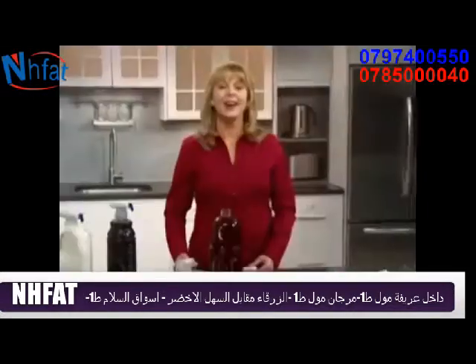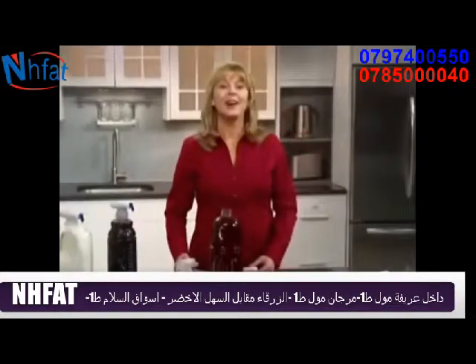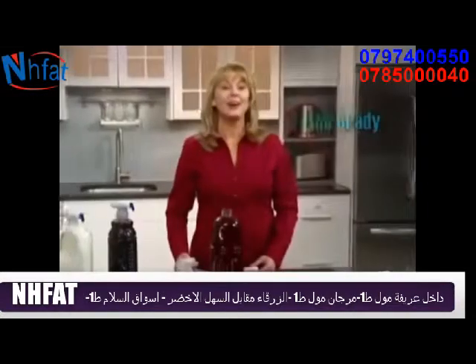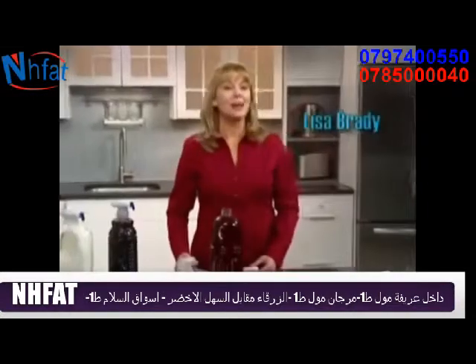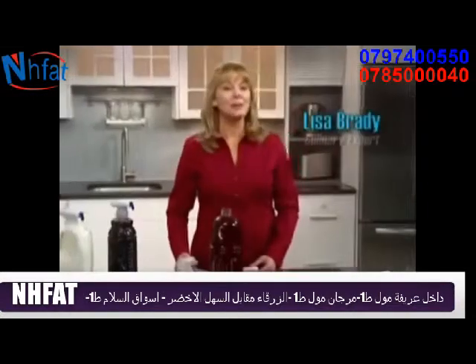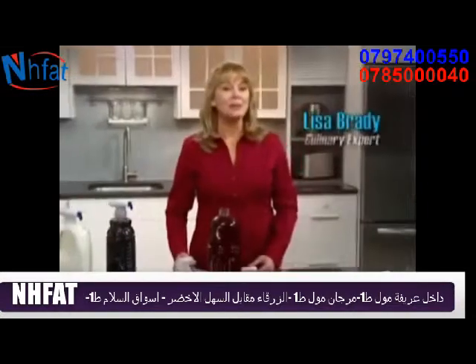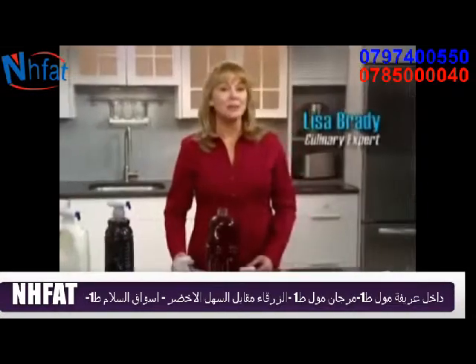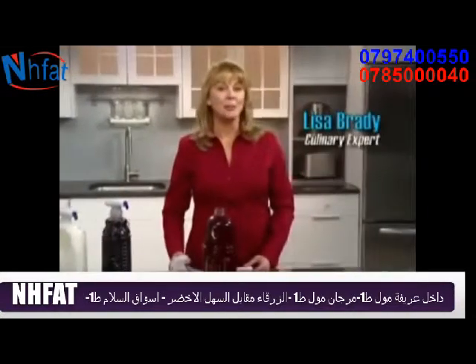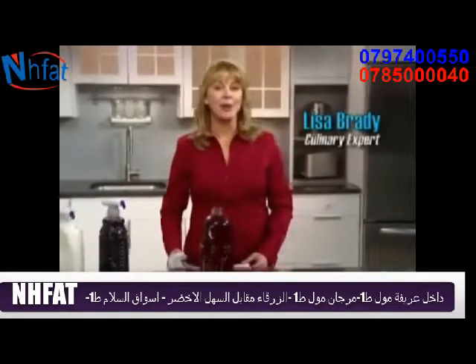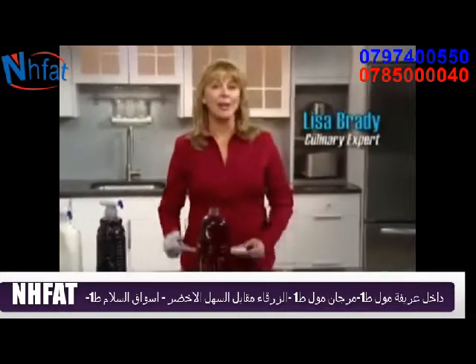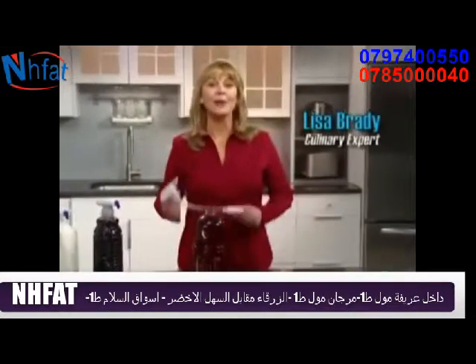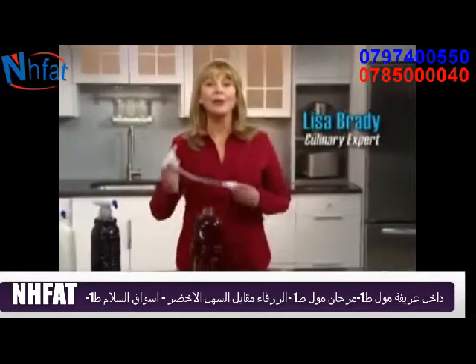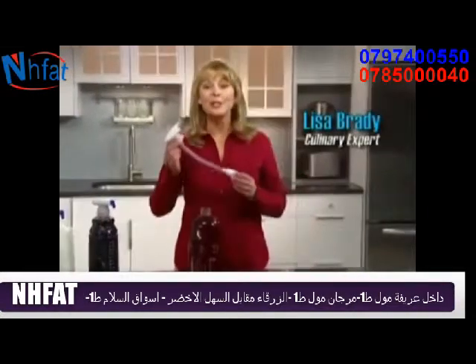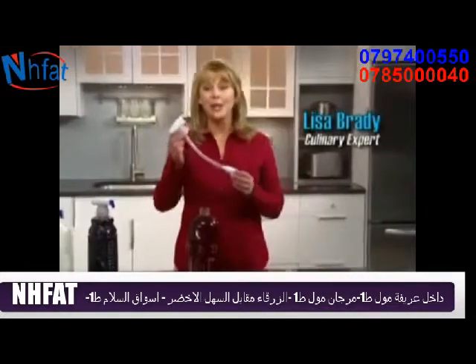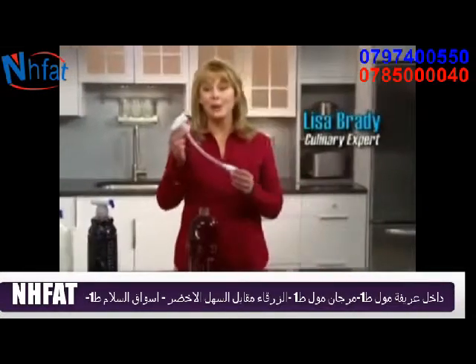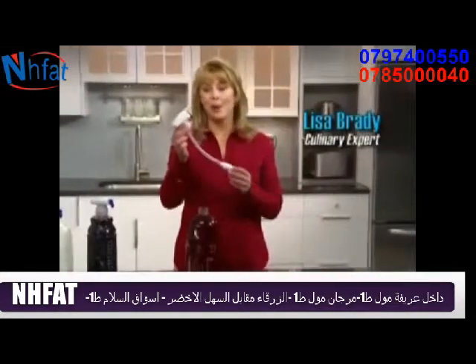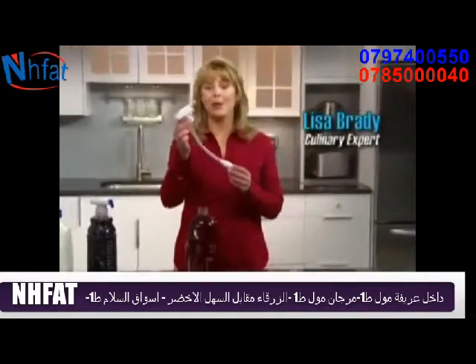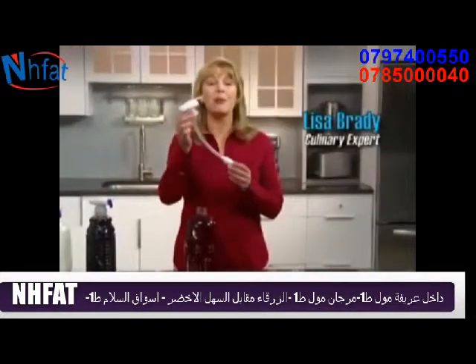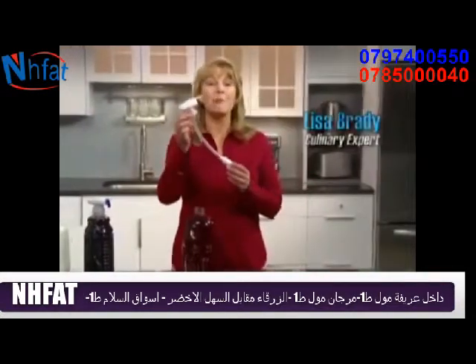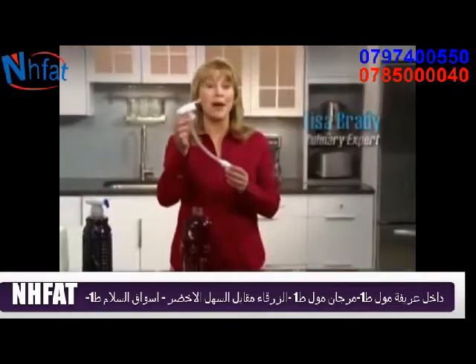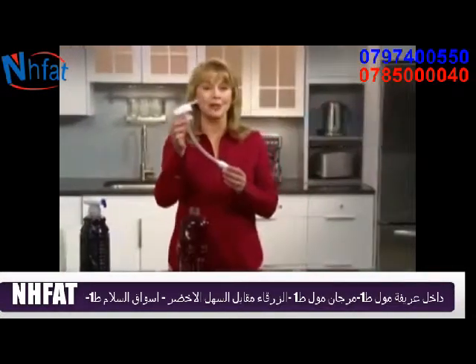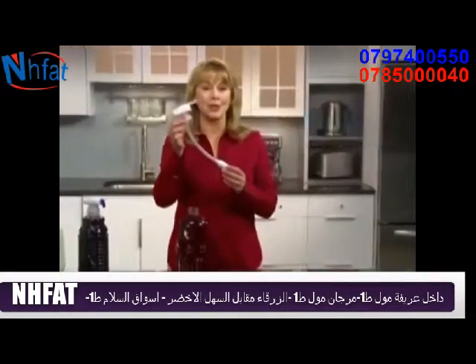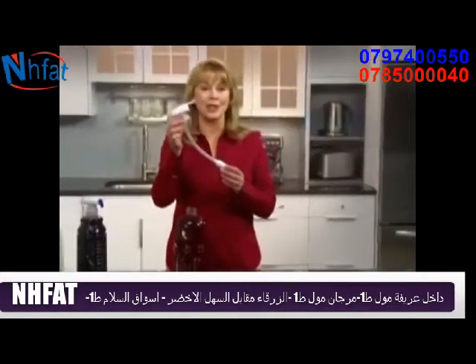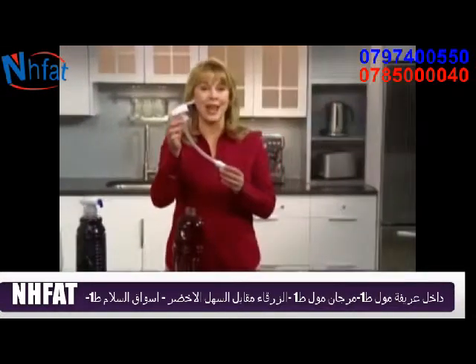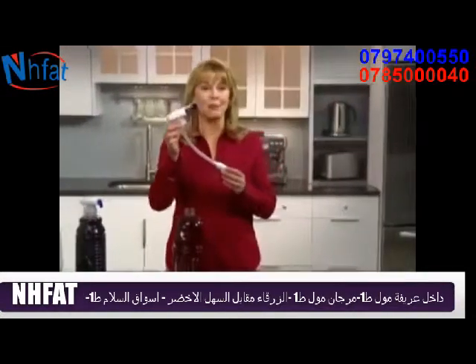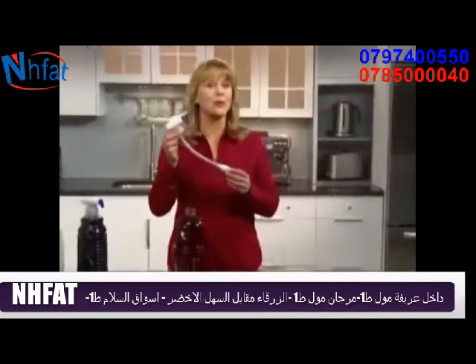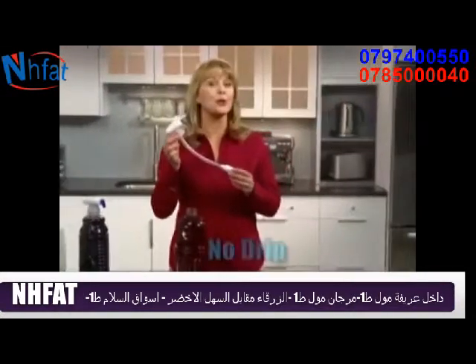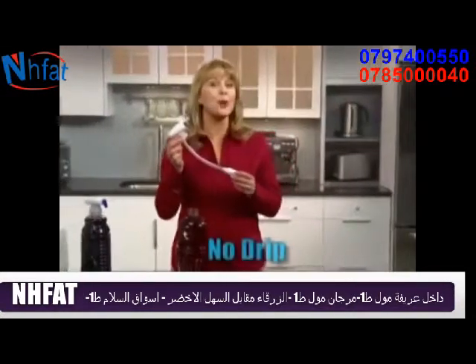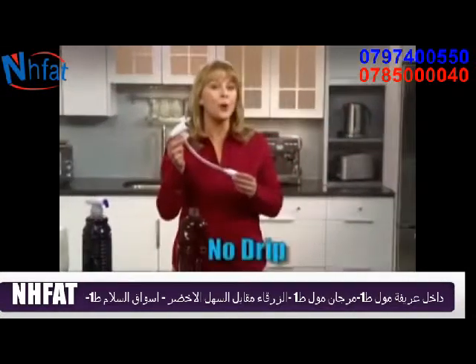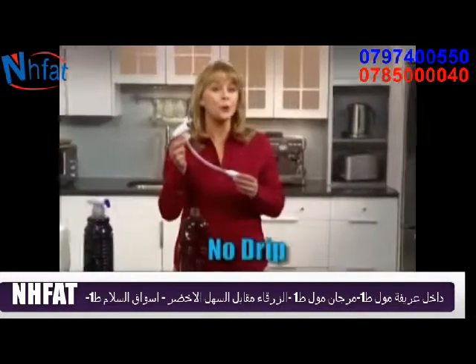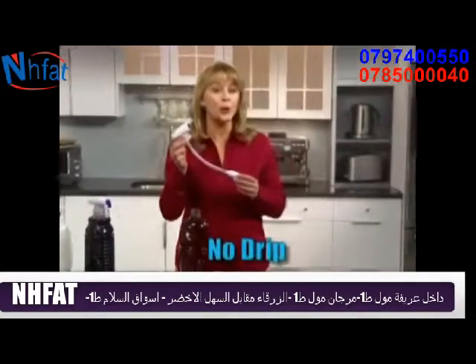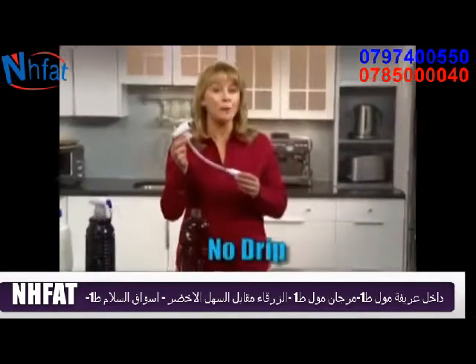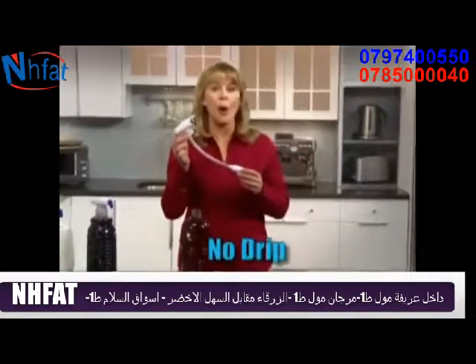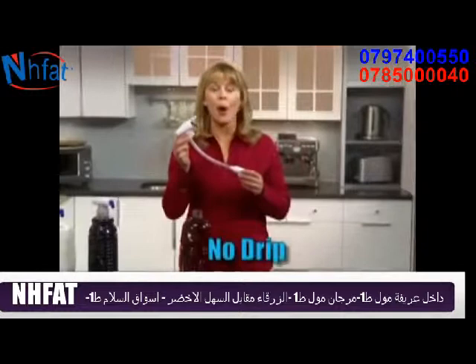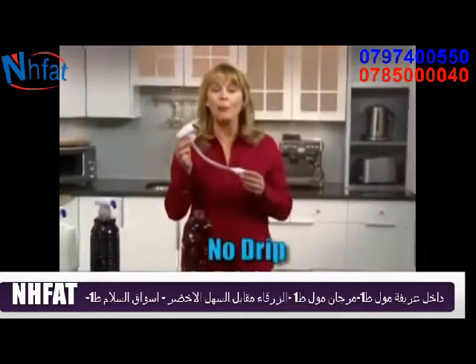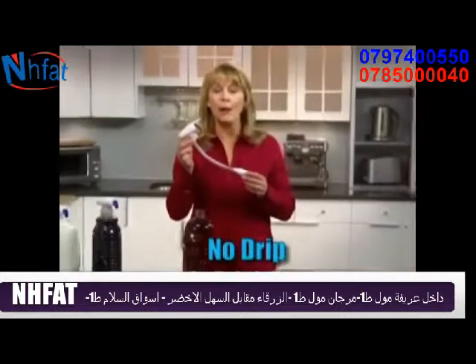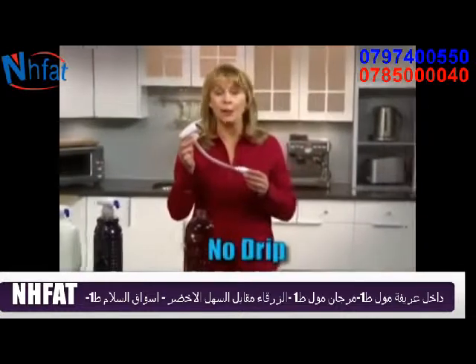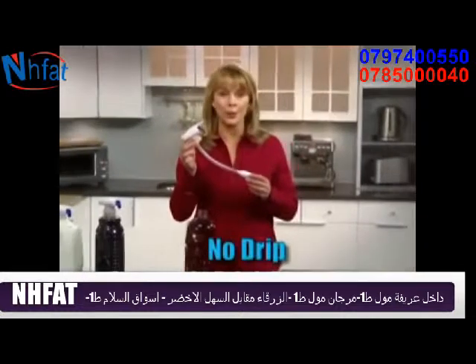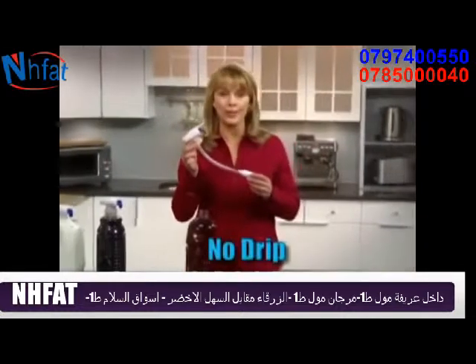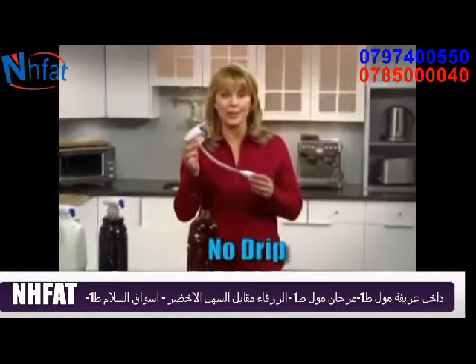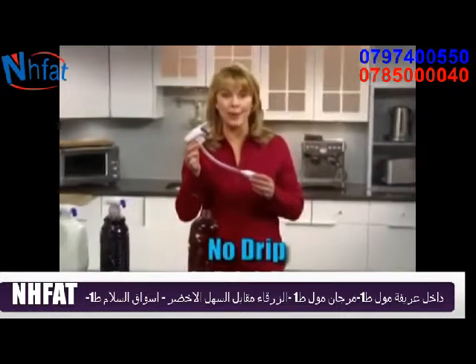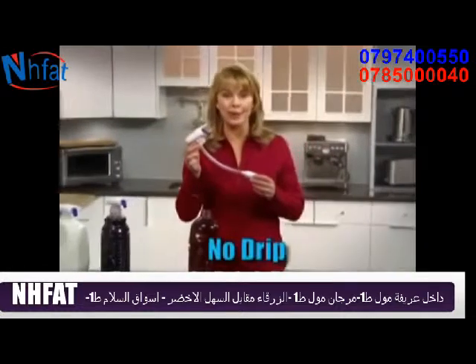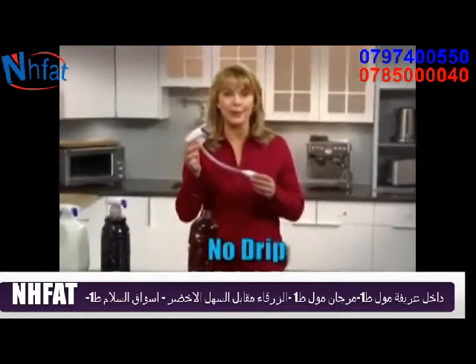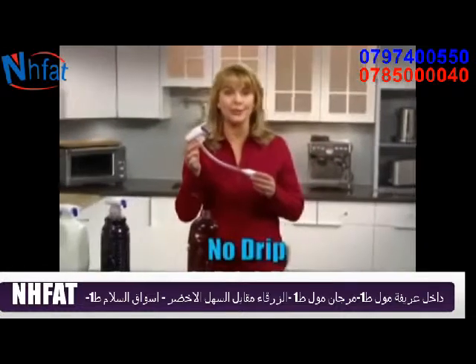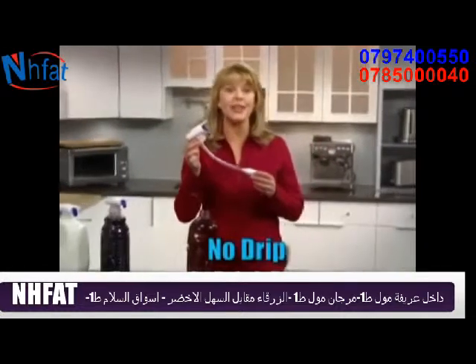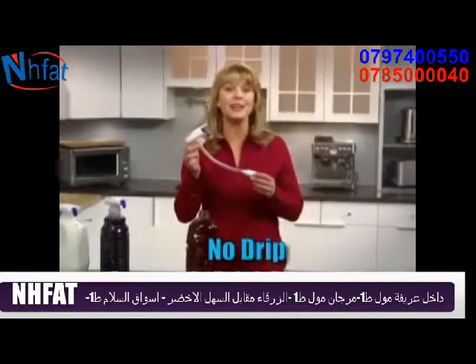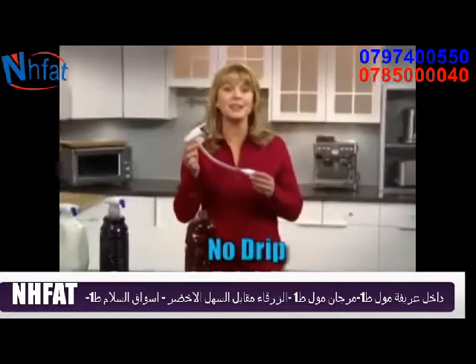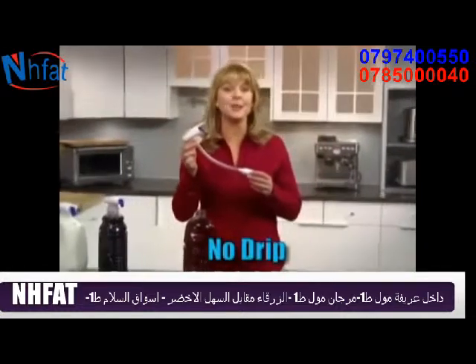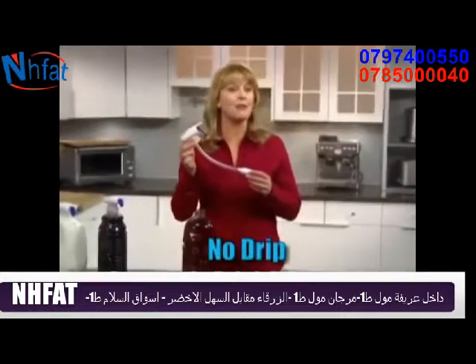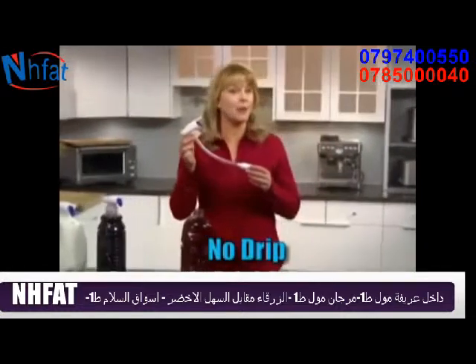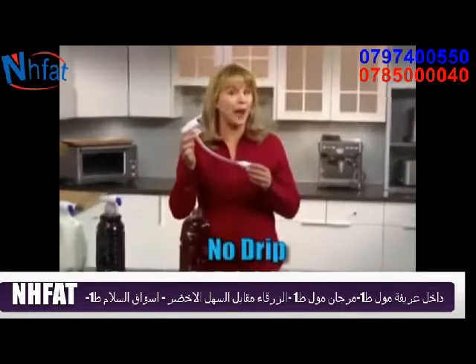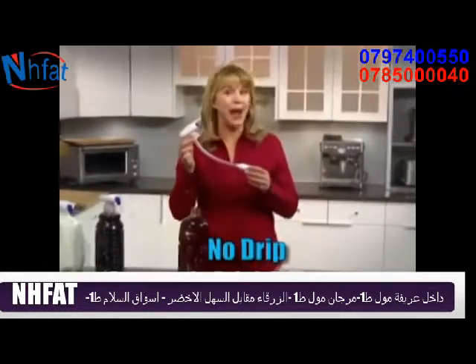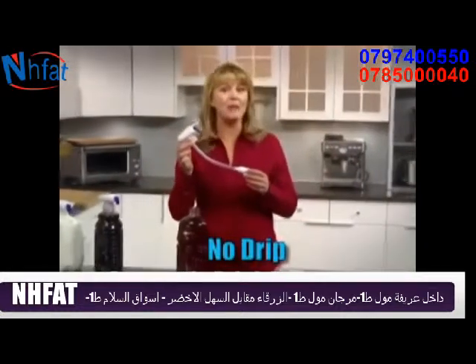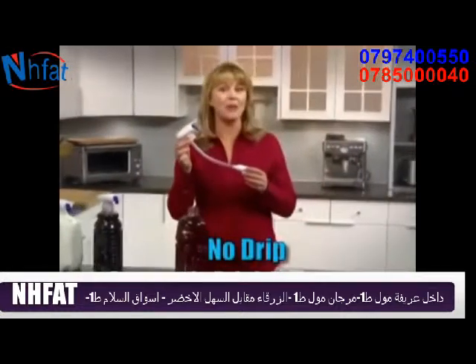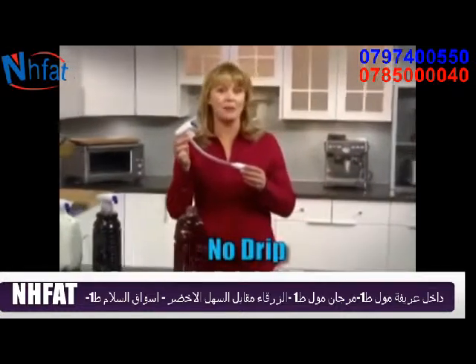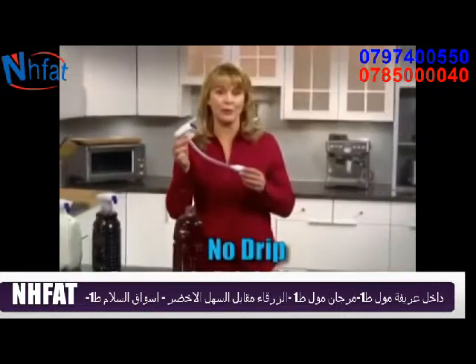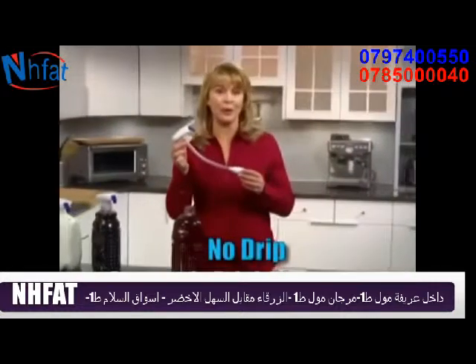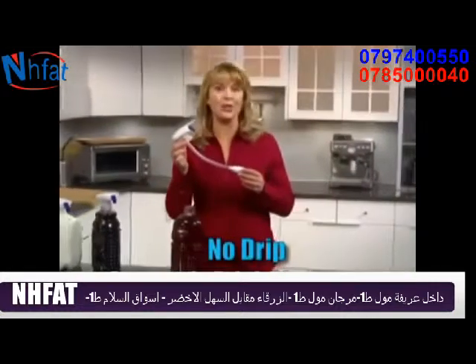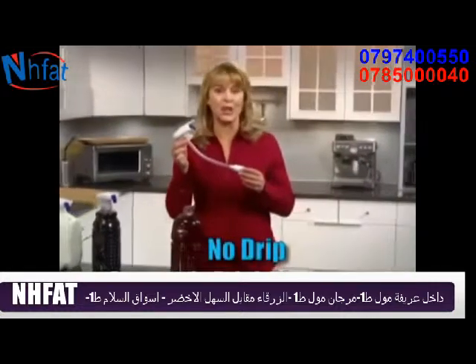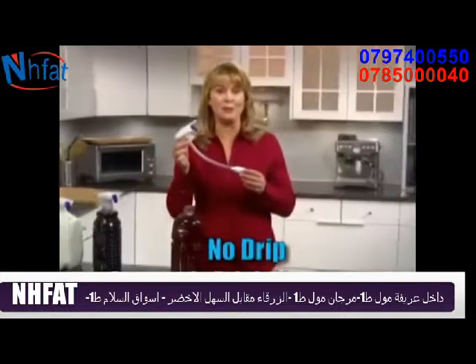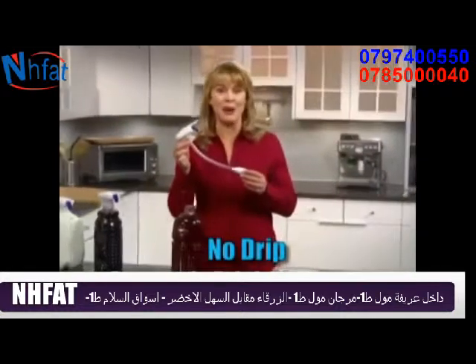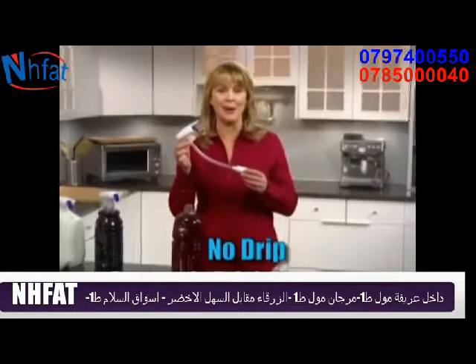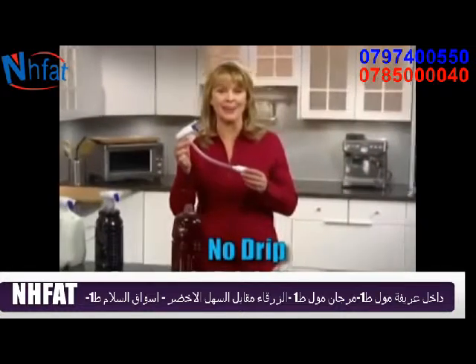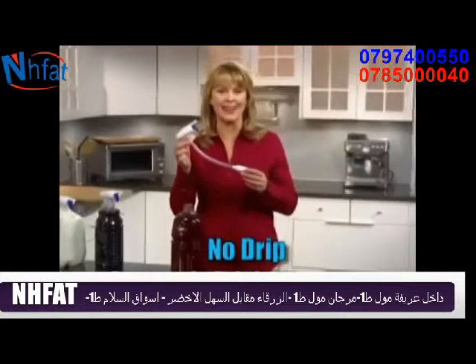Hi, I'm Lisa Brady, here to tell you about the Magic Tap — the no-drip automatic drink dispenser destined for every fridge in America.